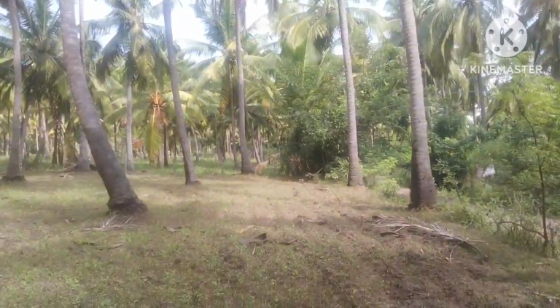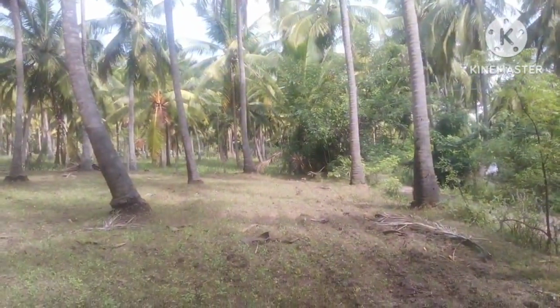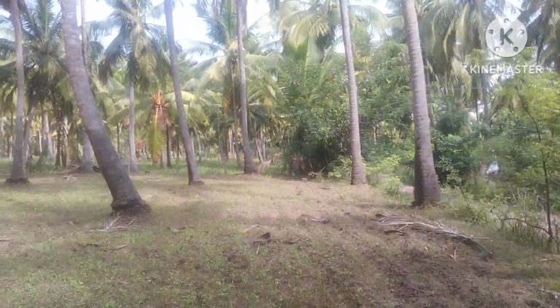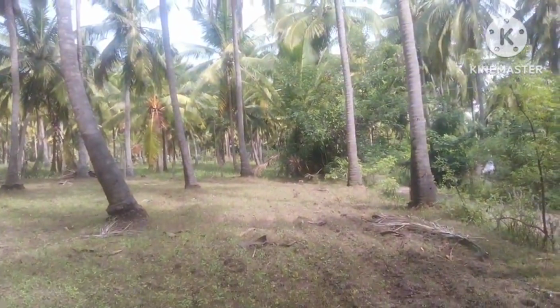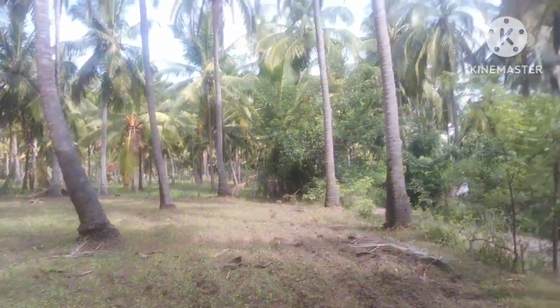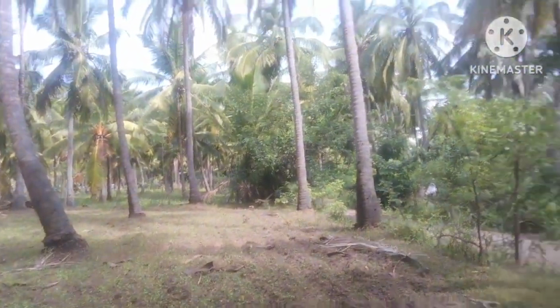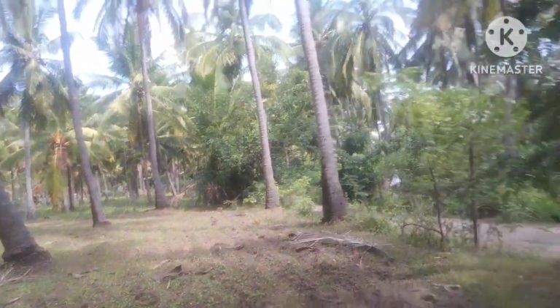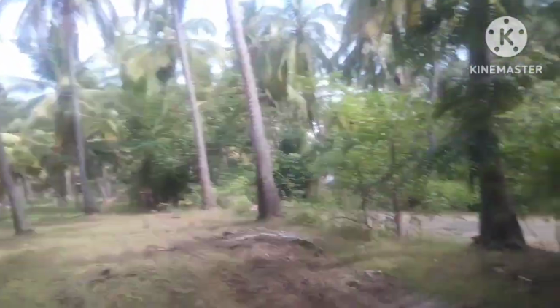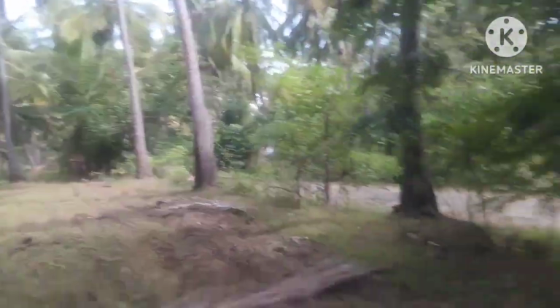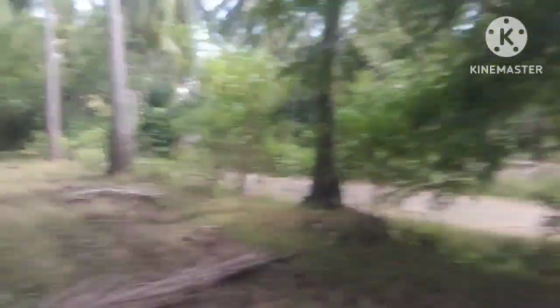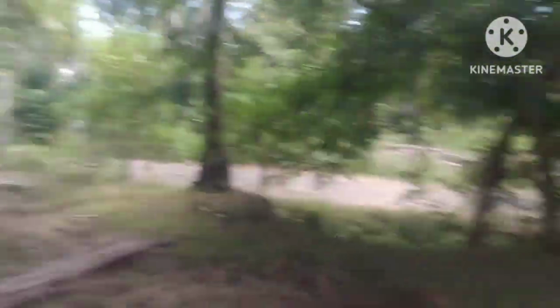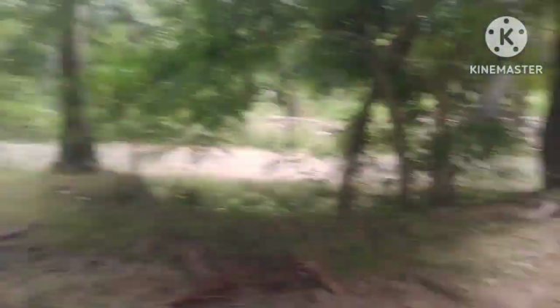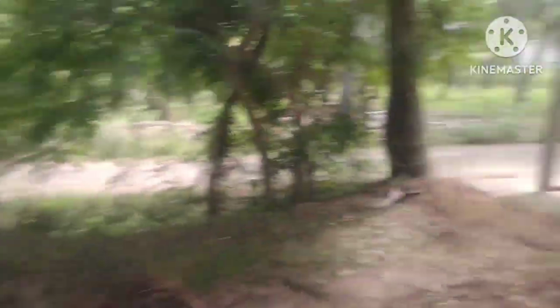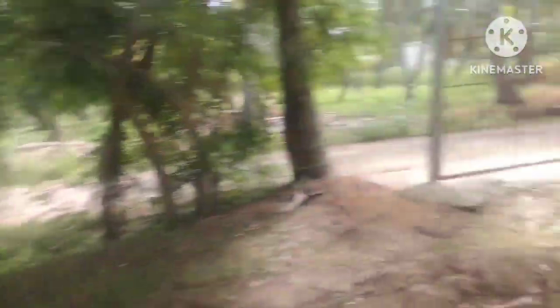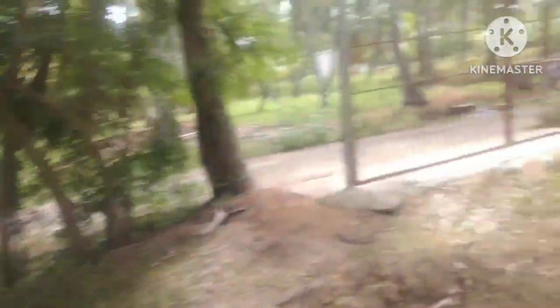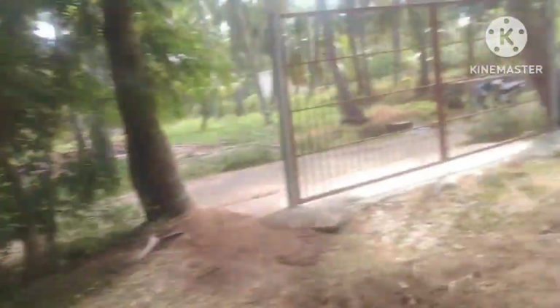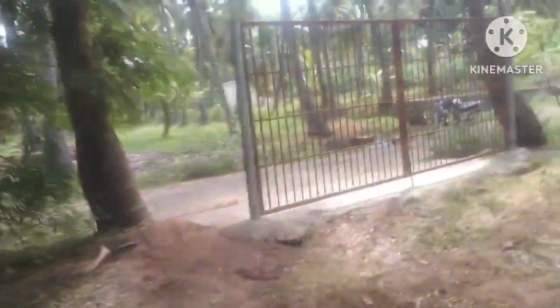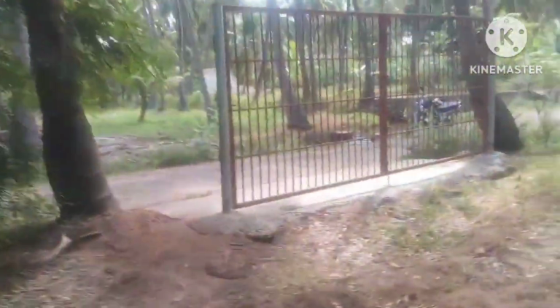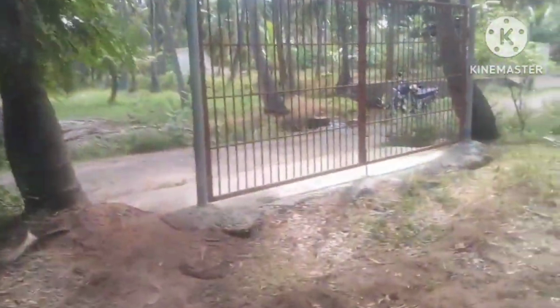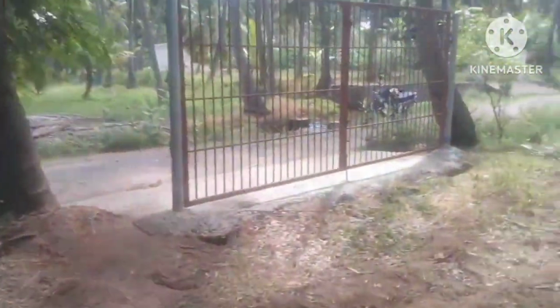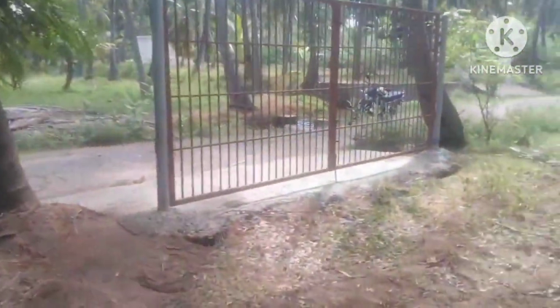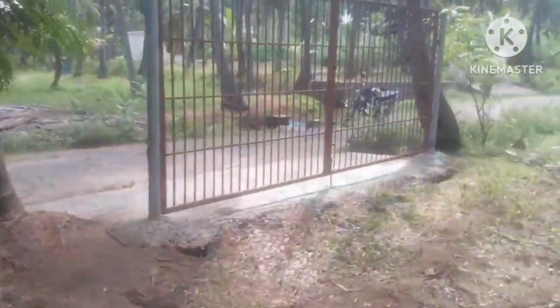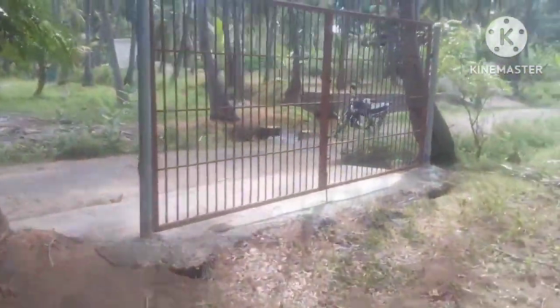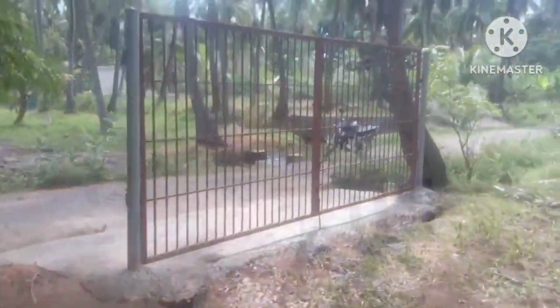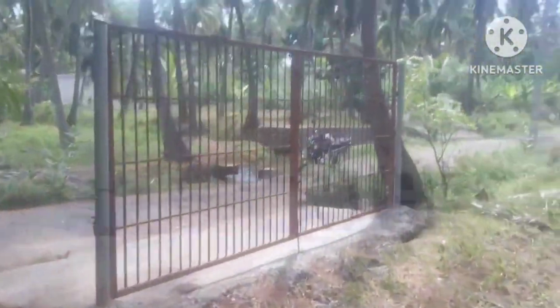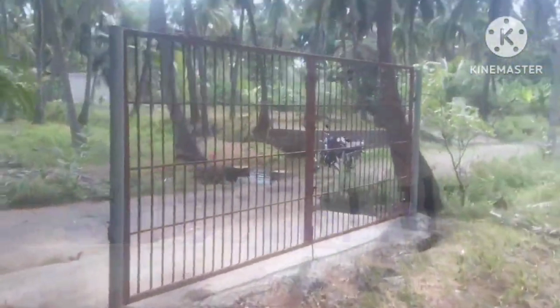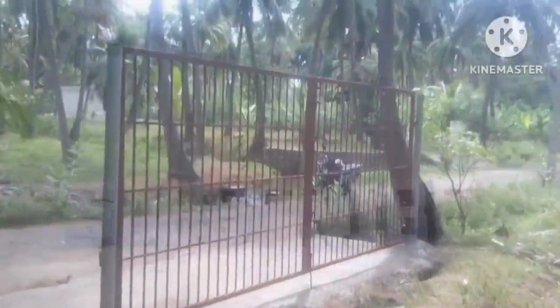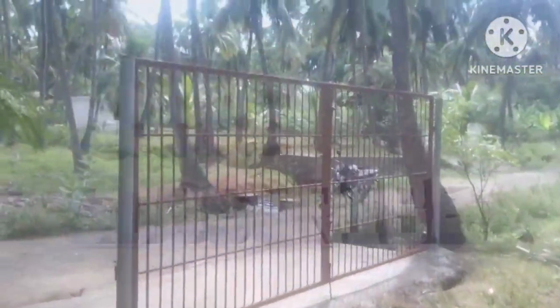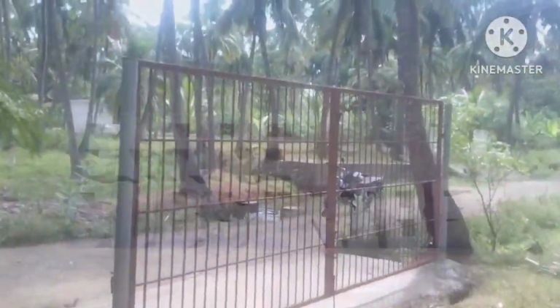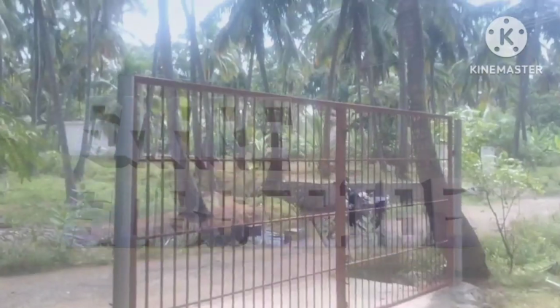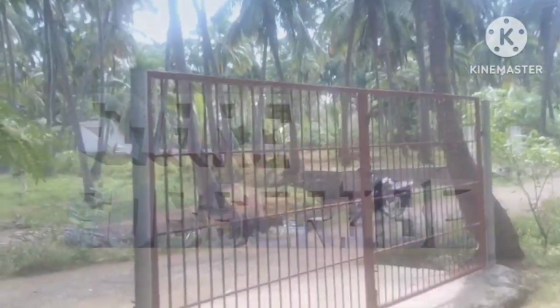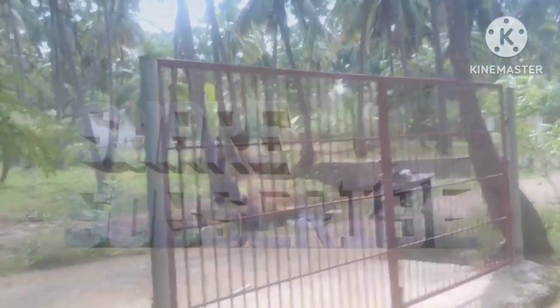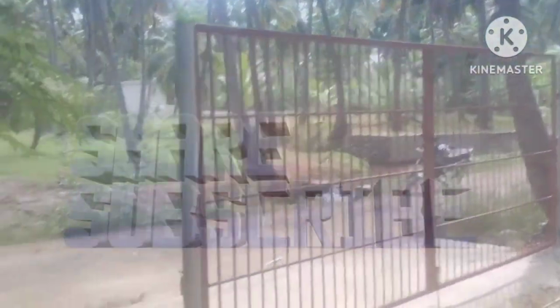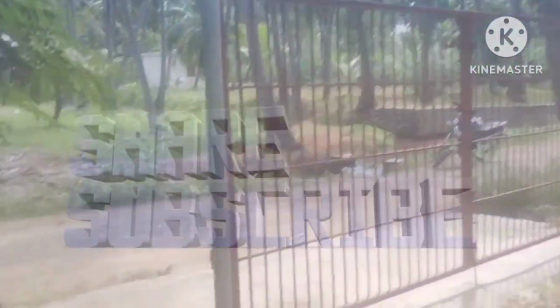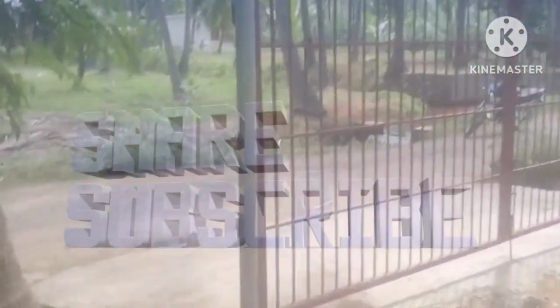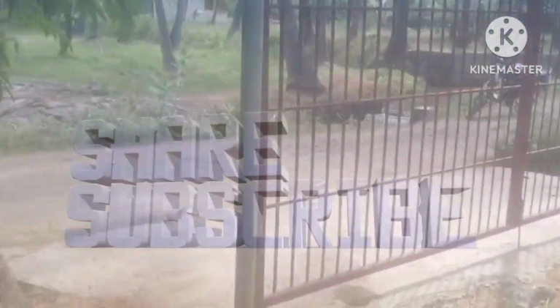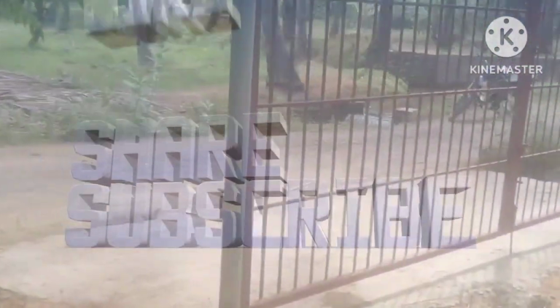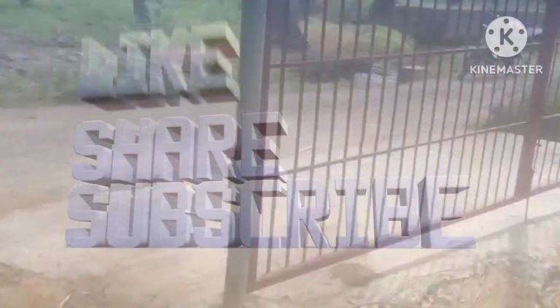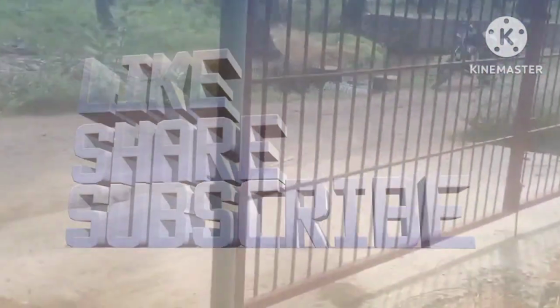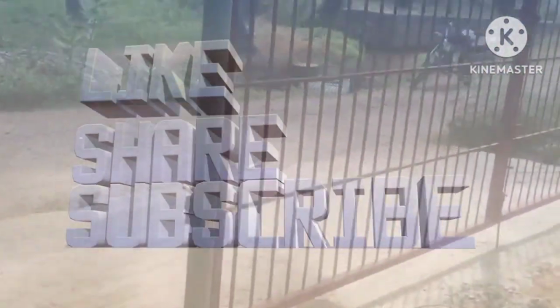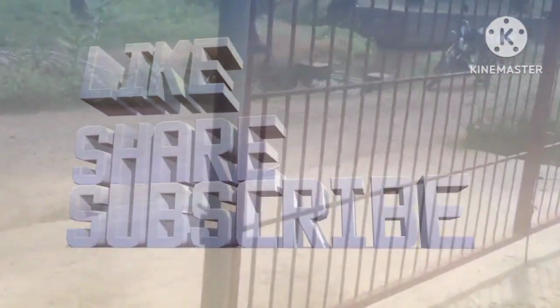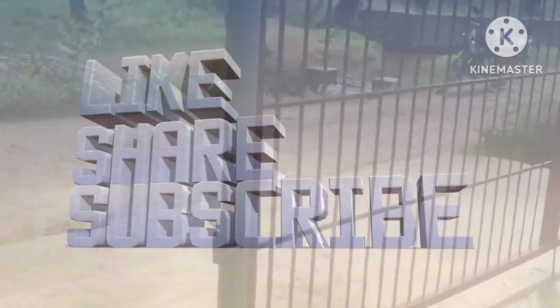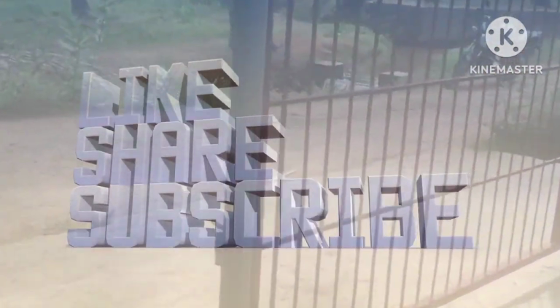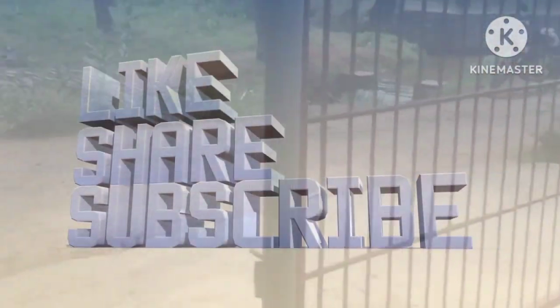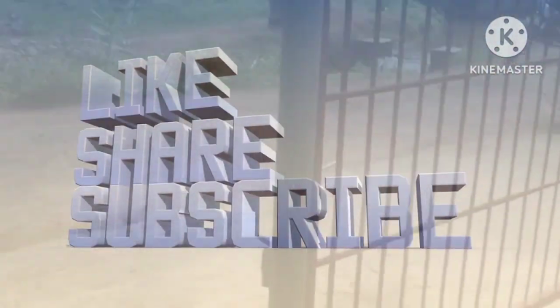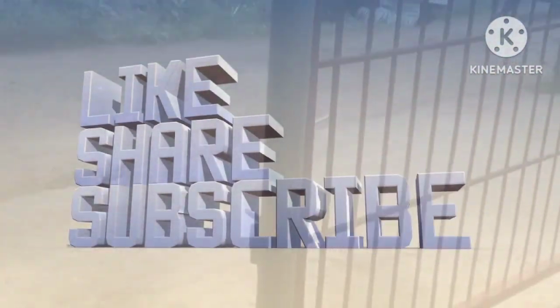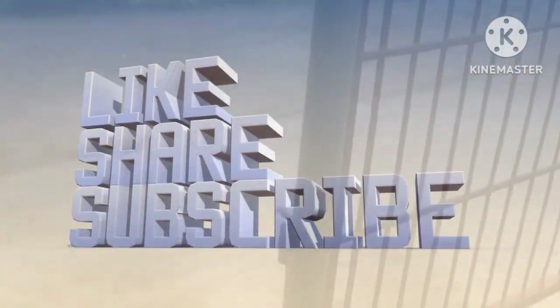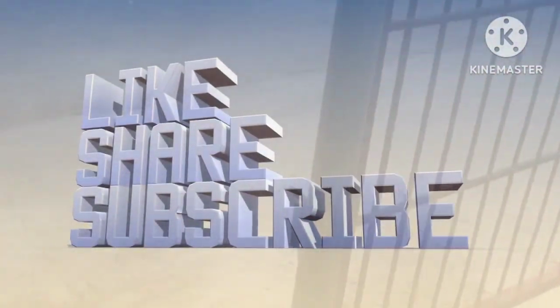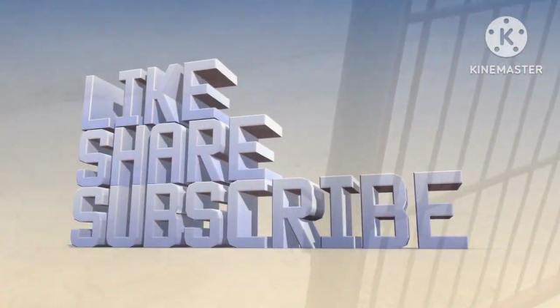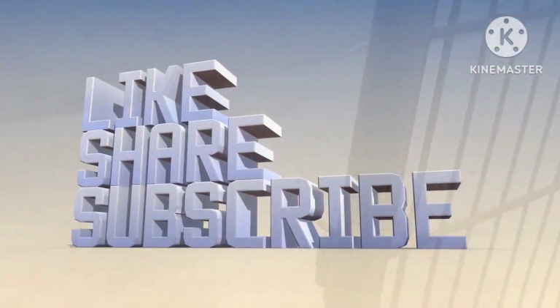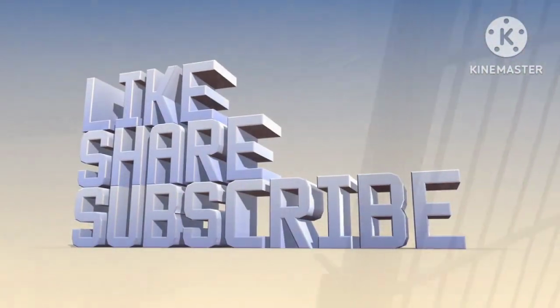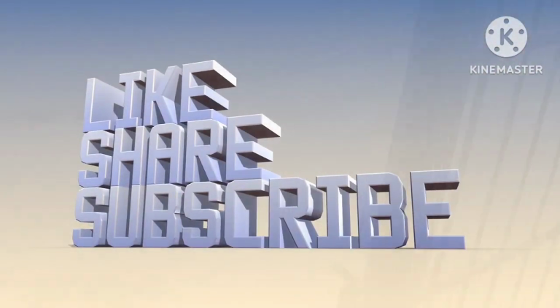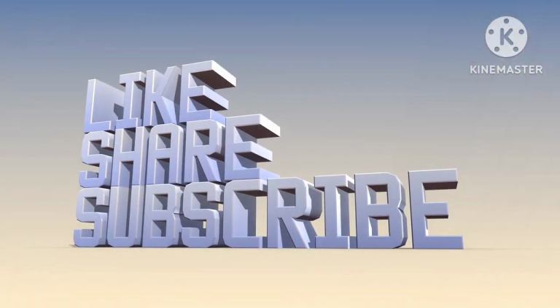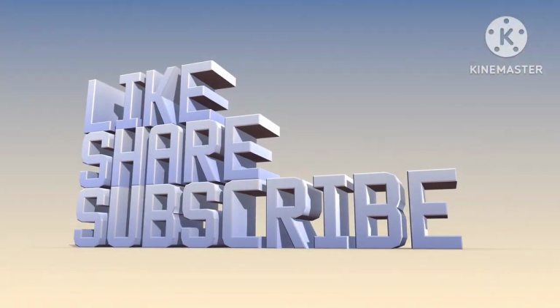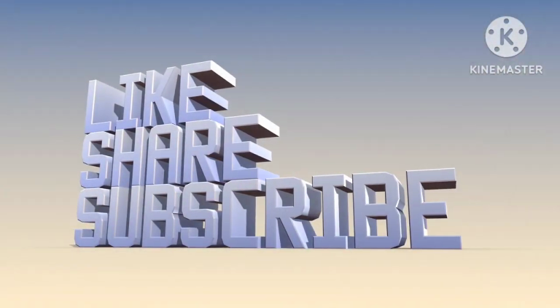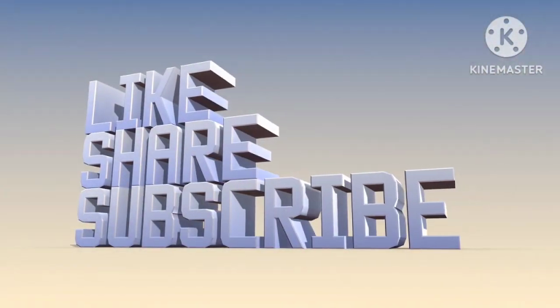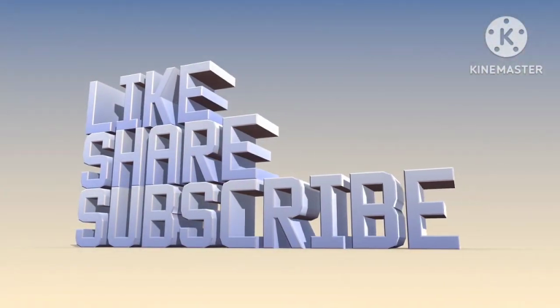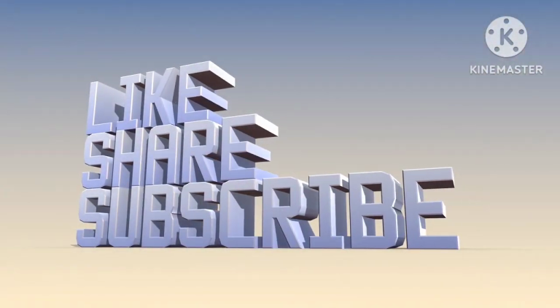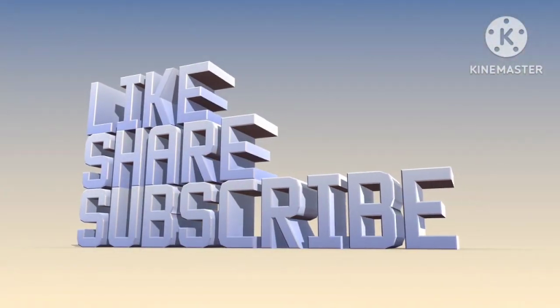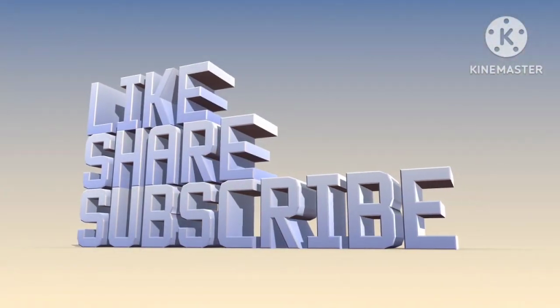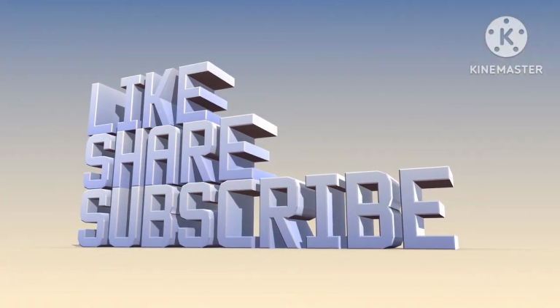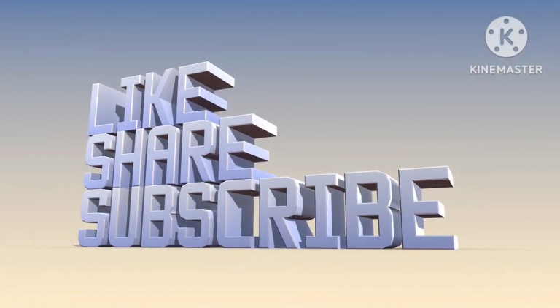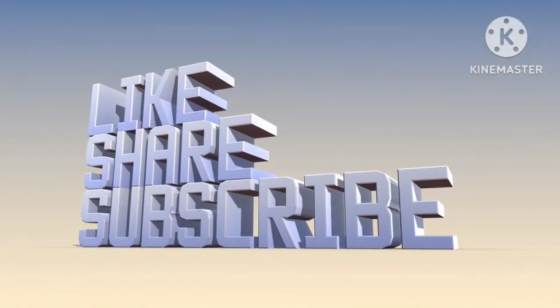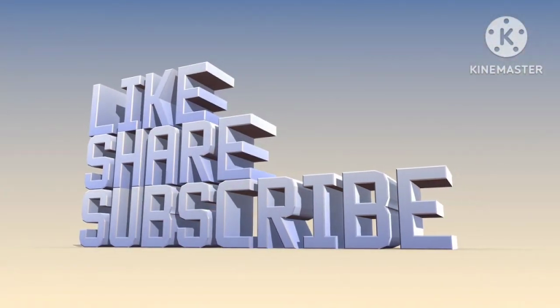Thanks for watching. Don't forget to subscribe. See you in the next video.